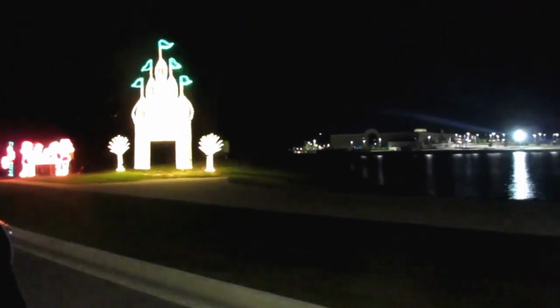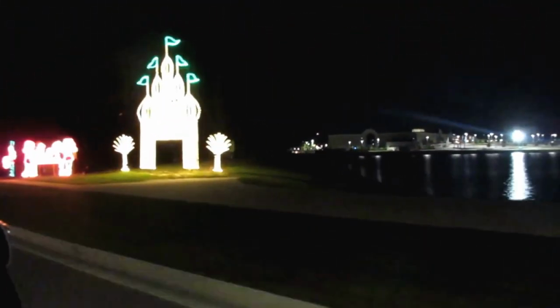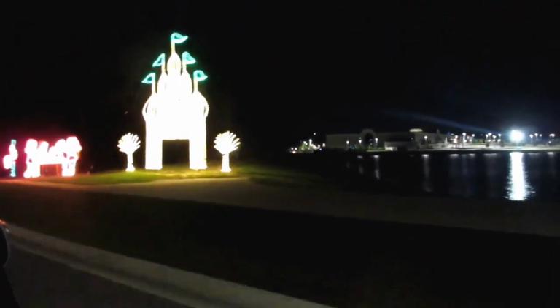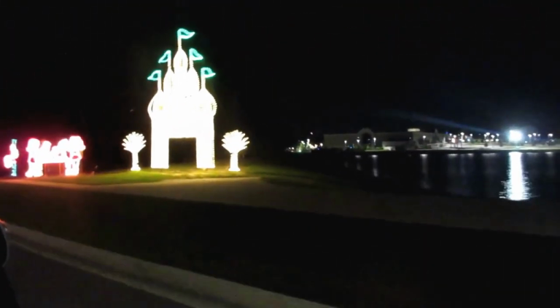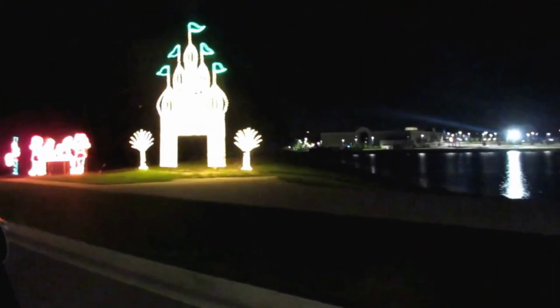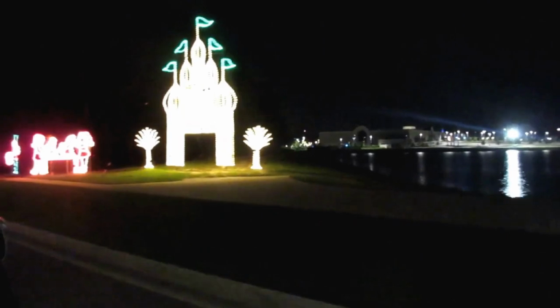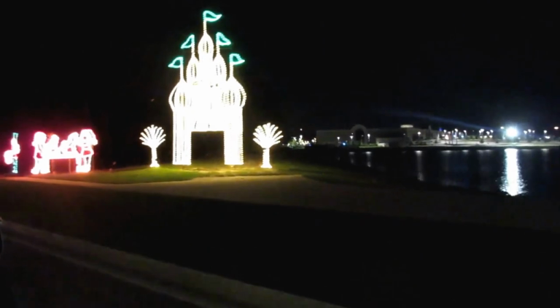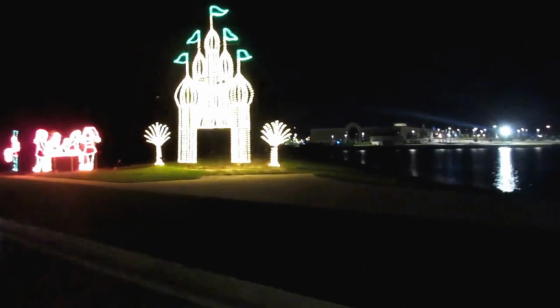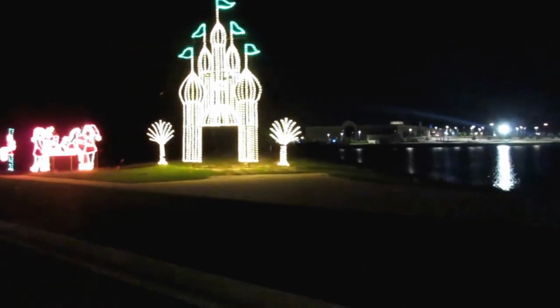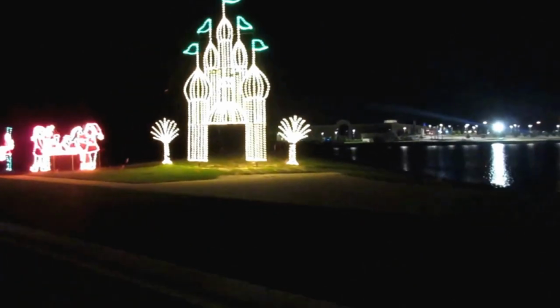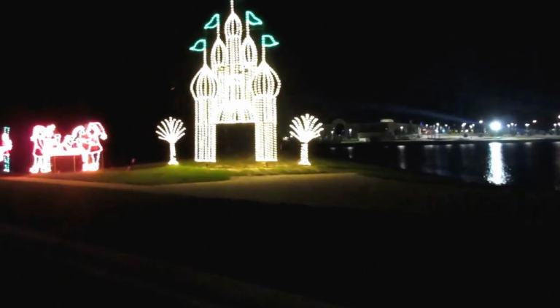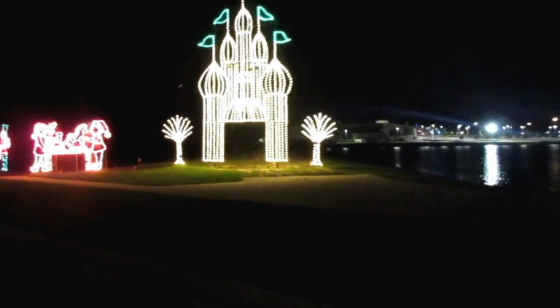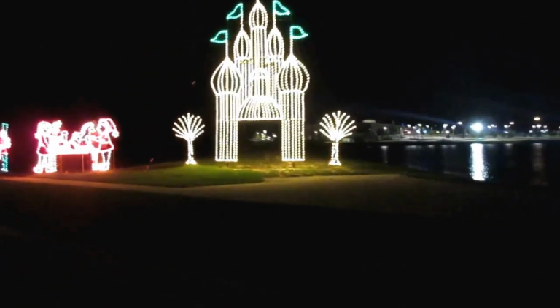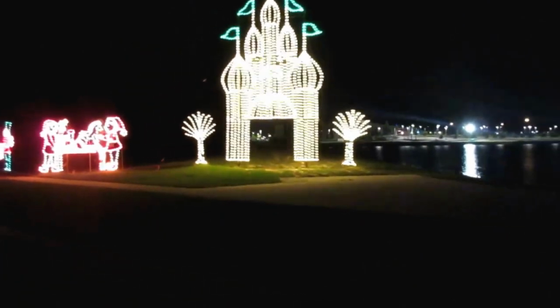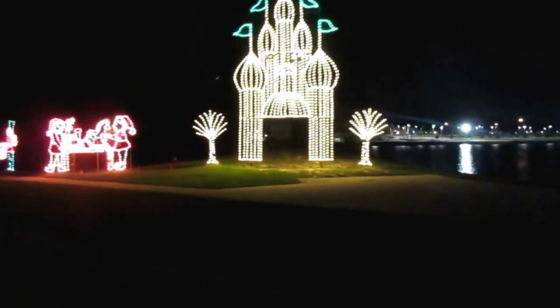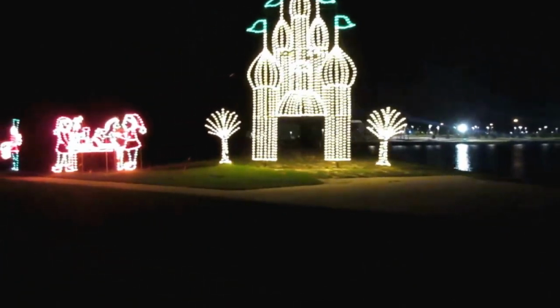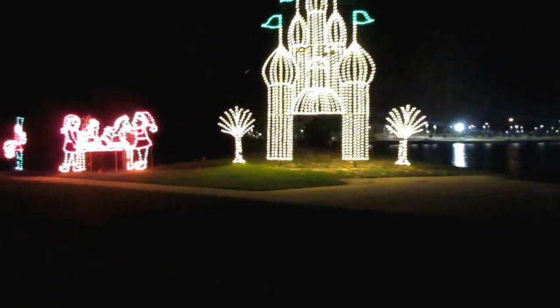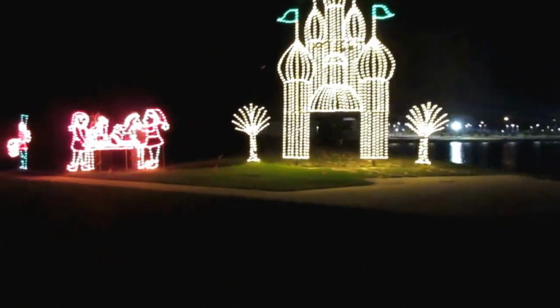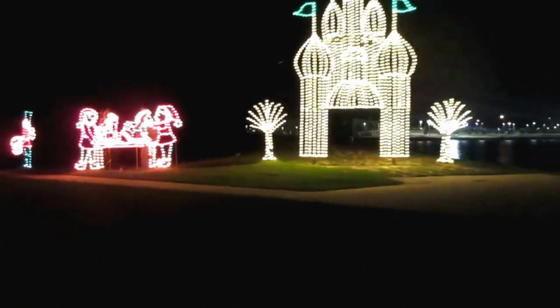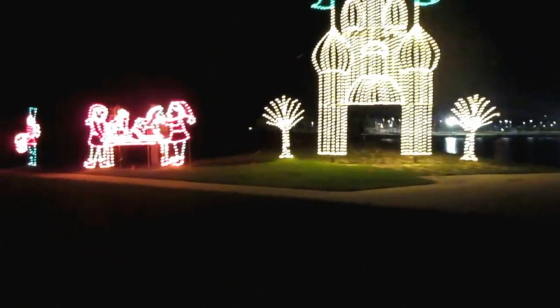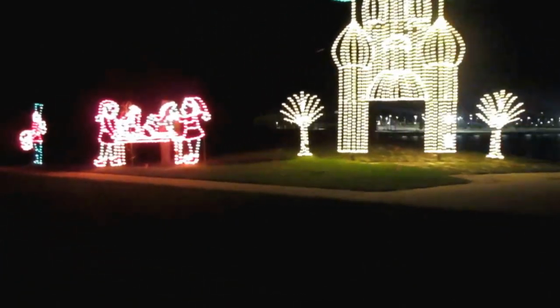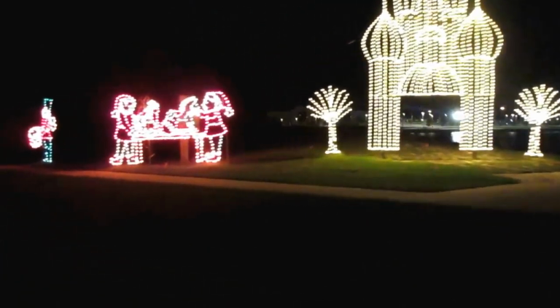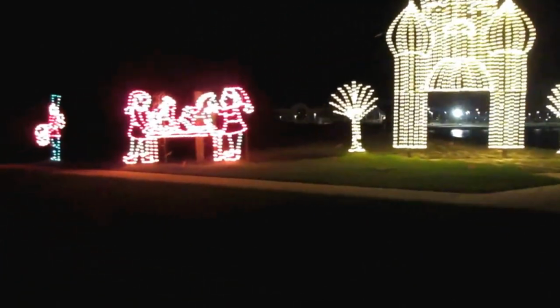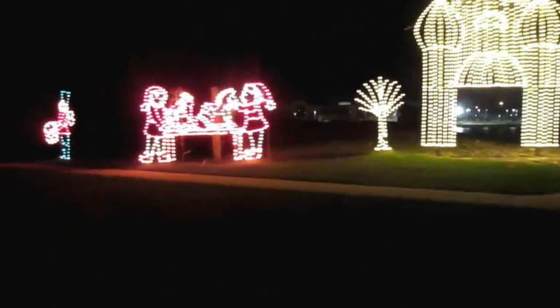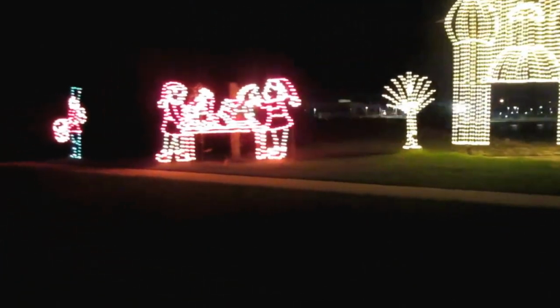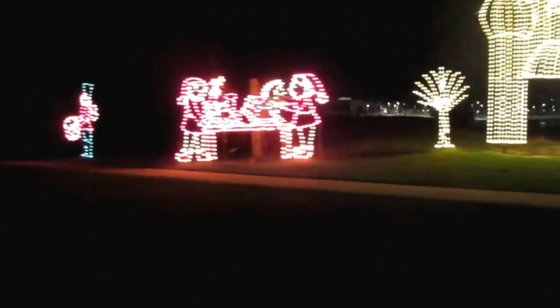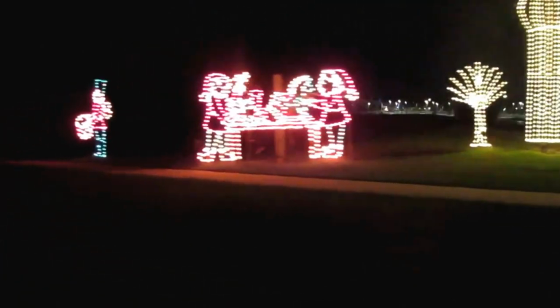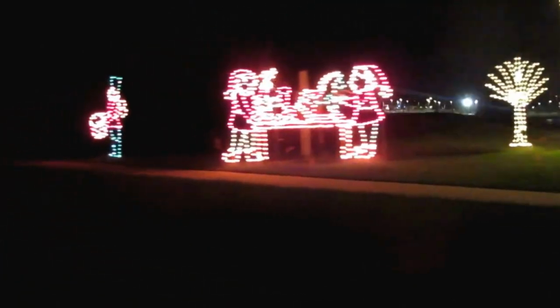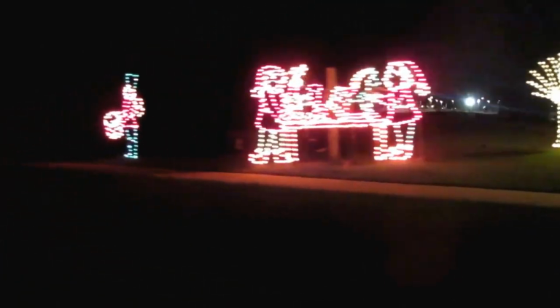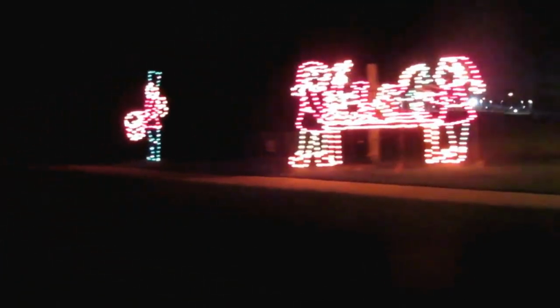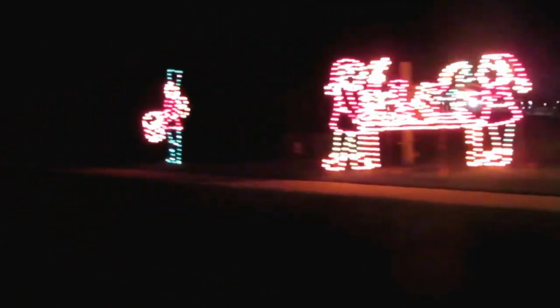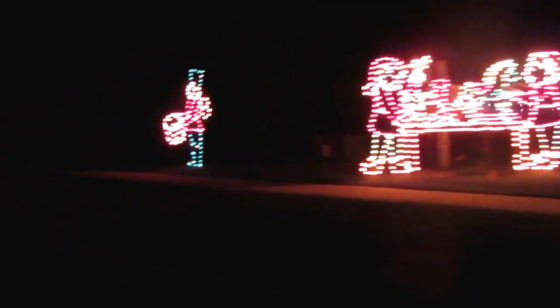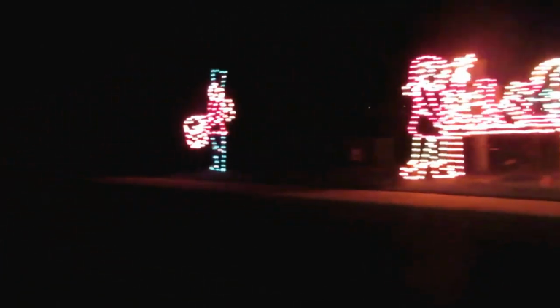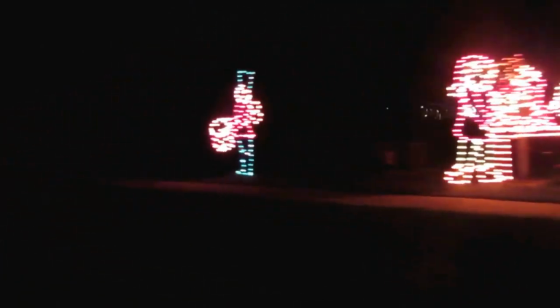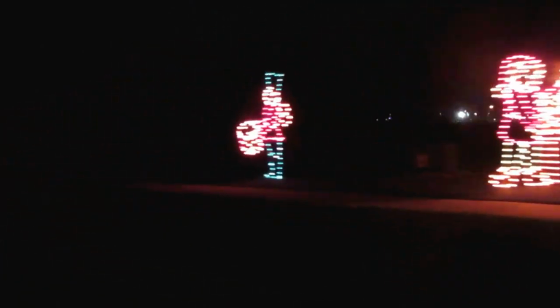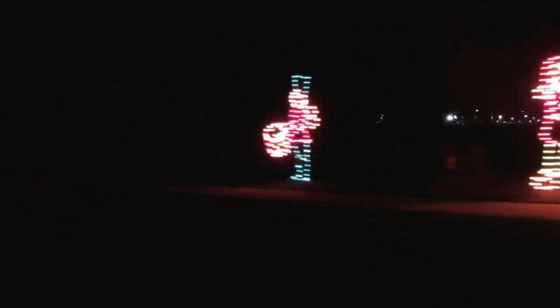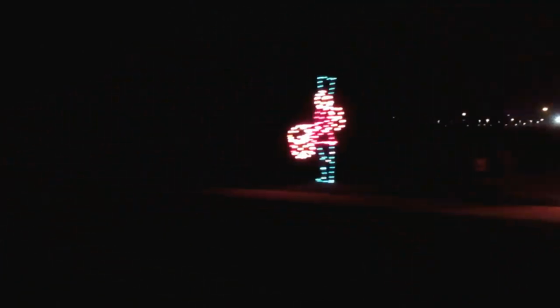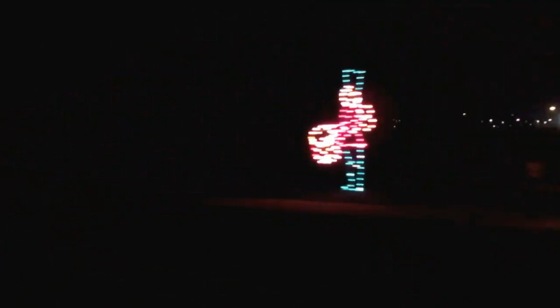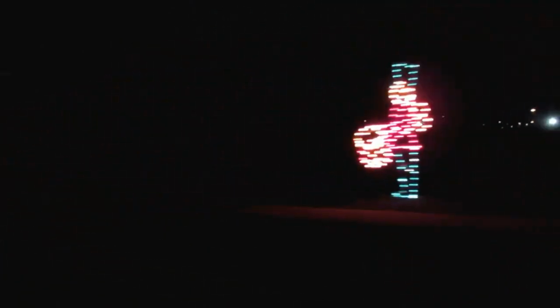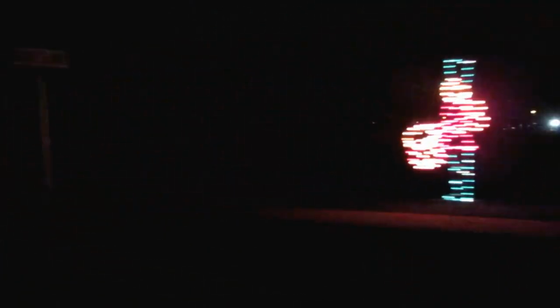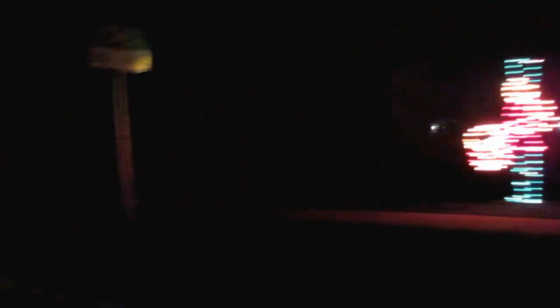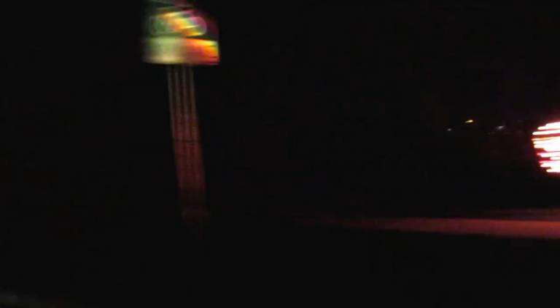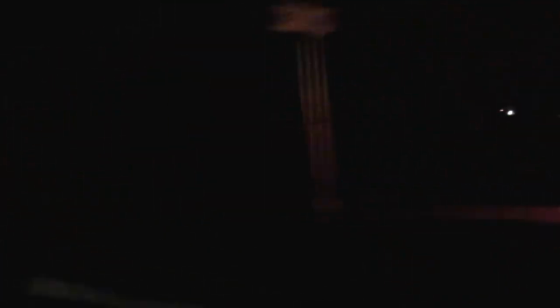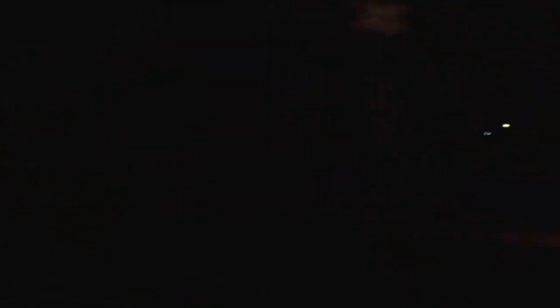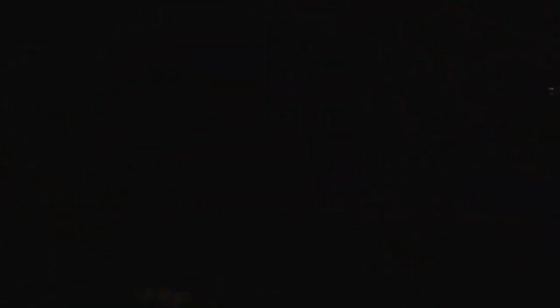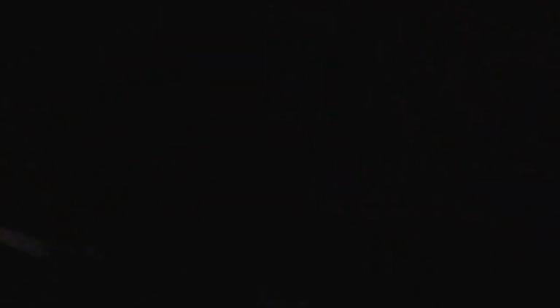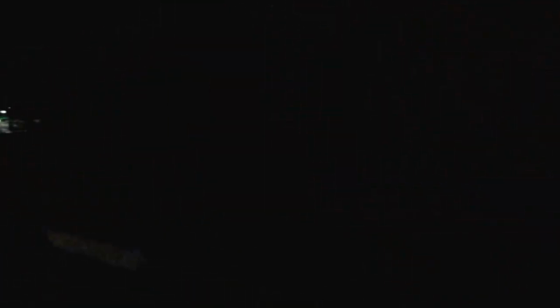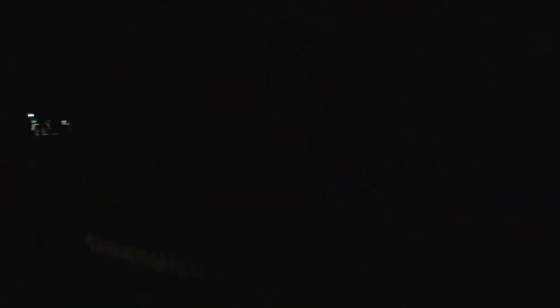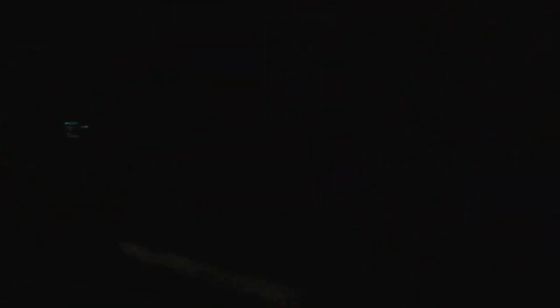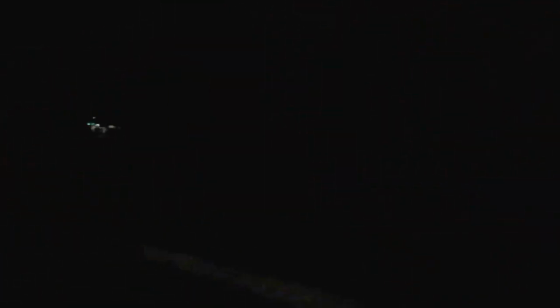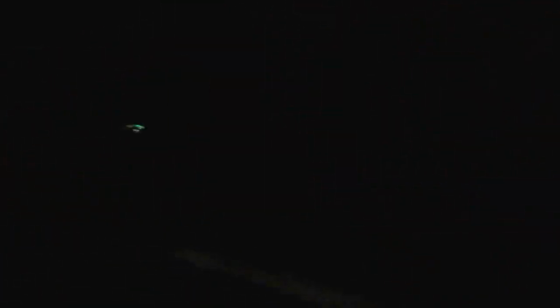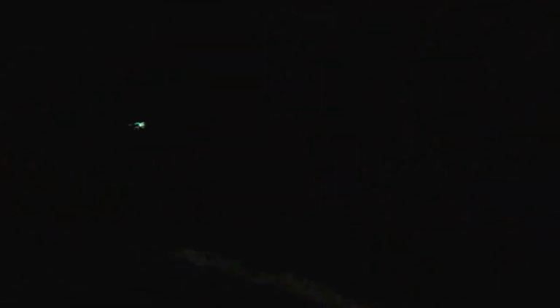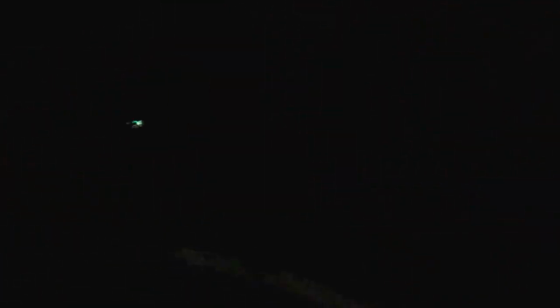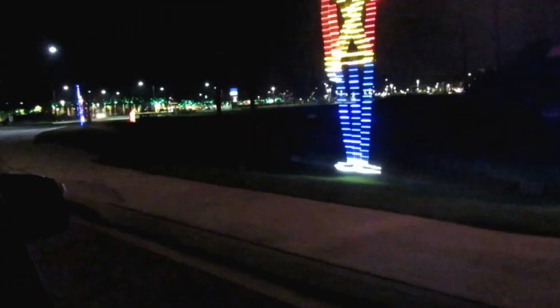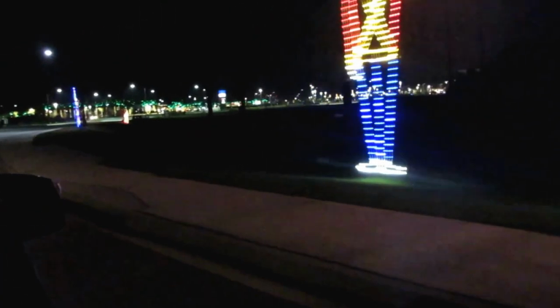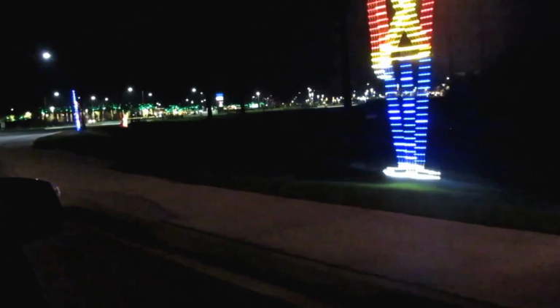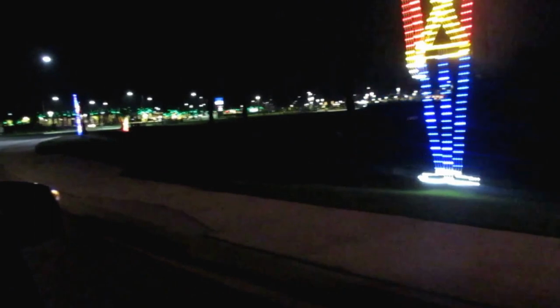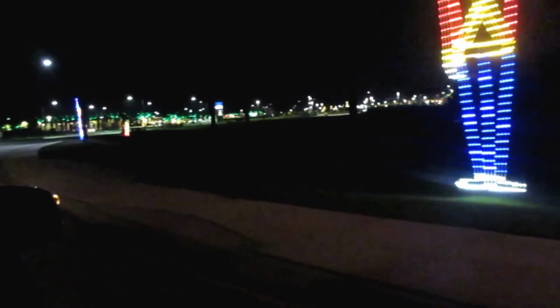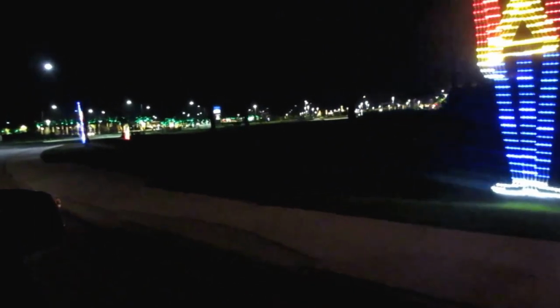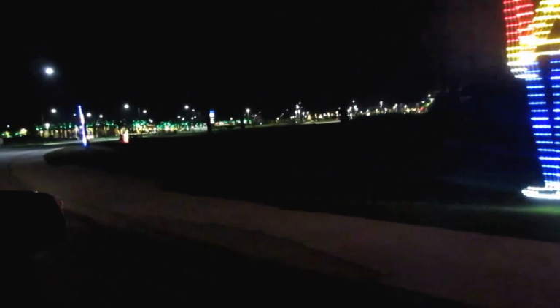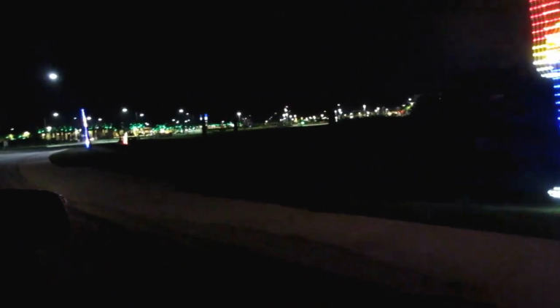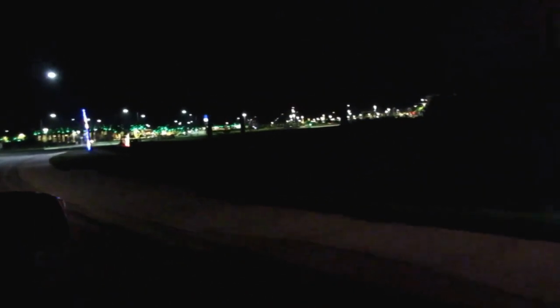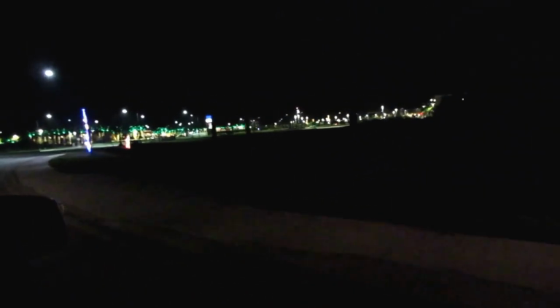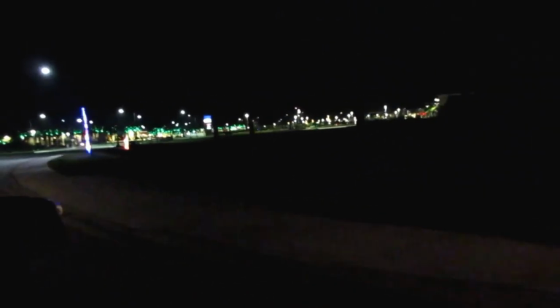Look at the cute little Santas. How adorable. And now some little soldiers.